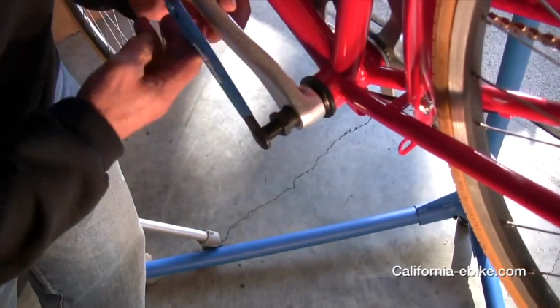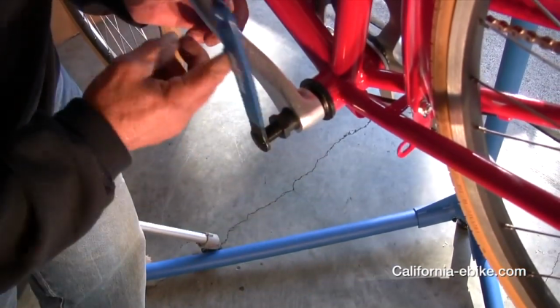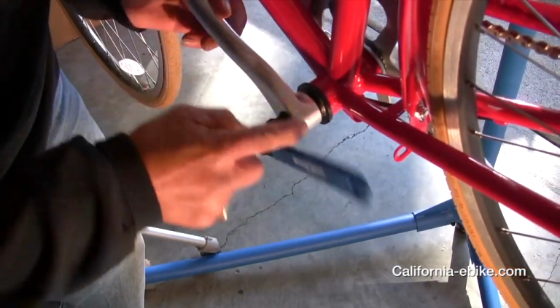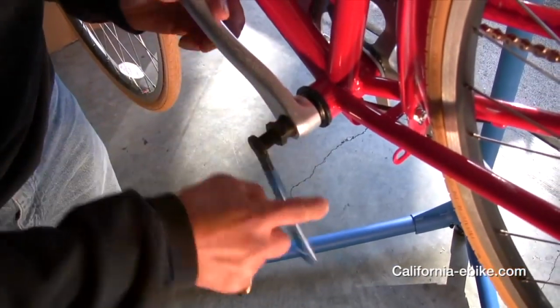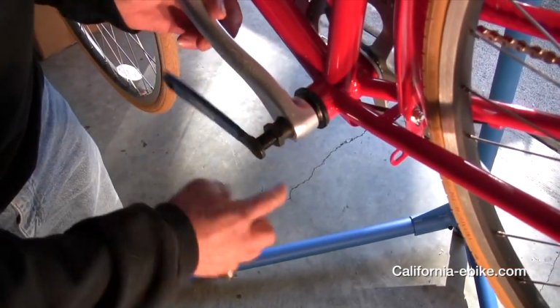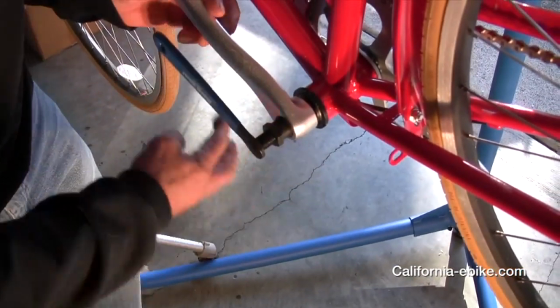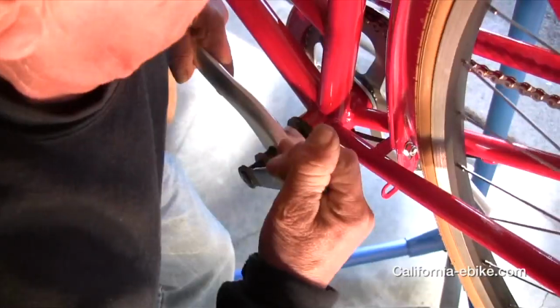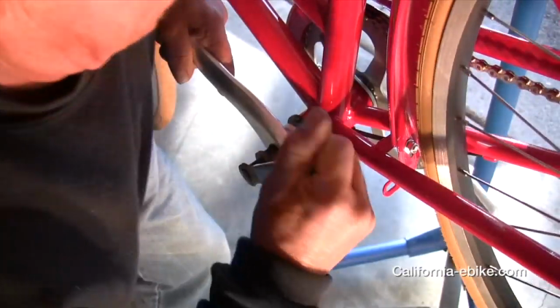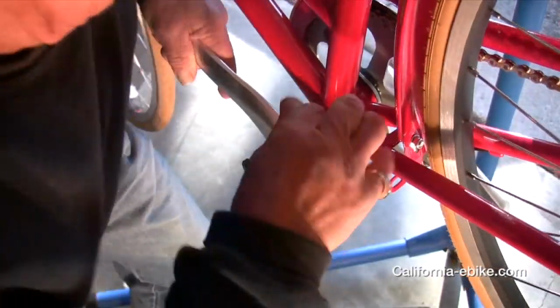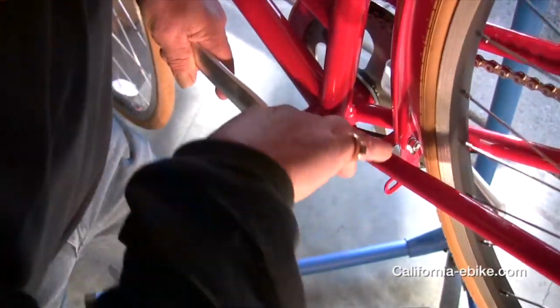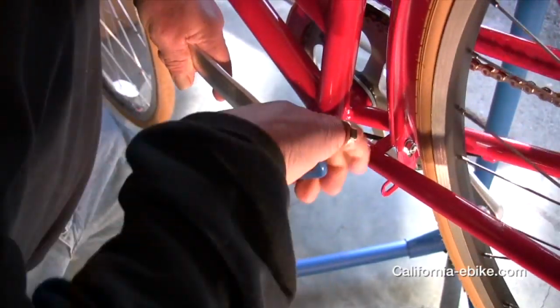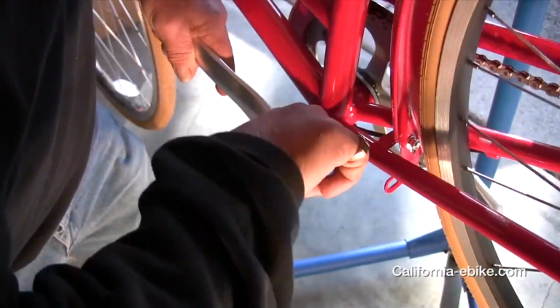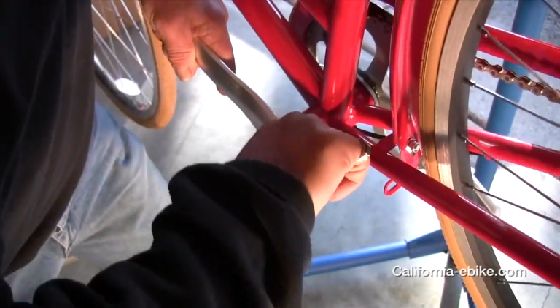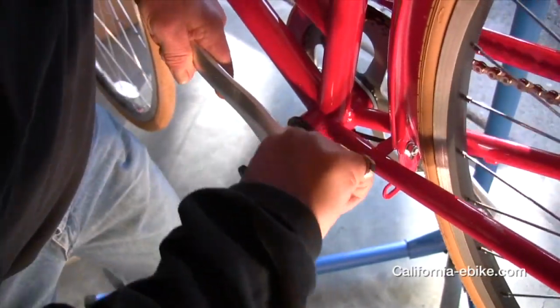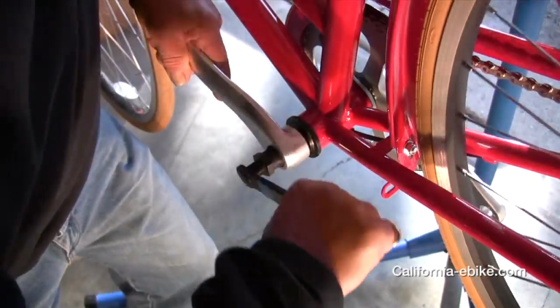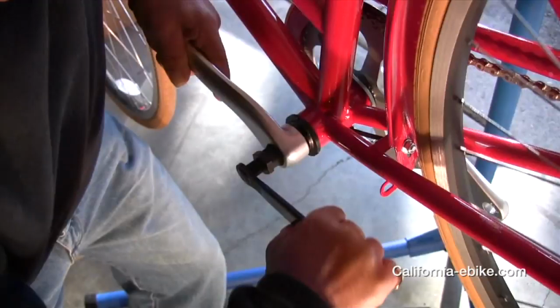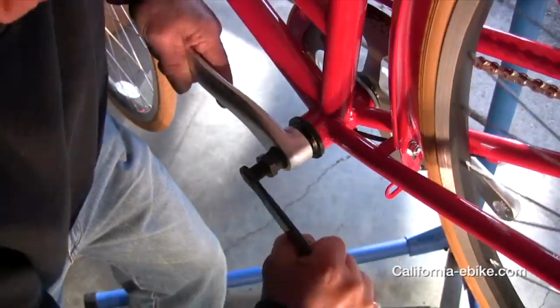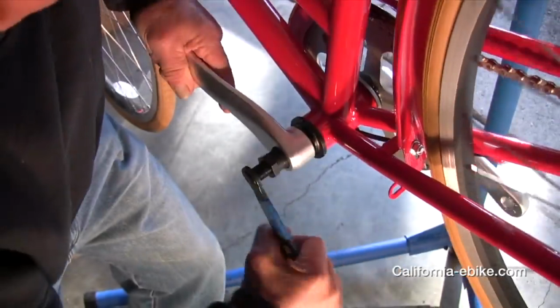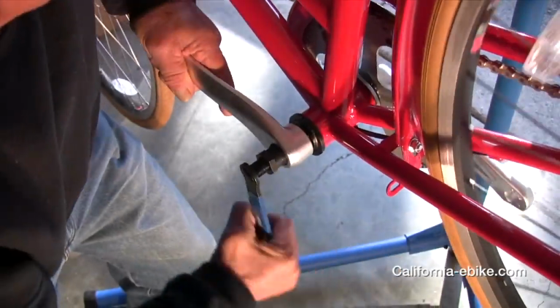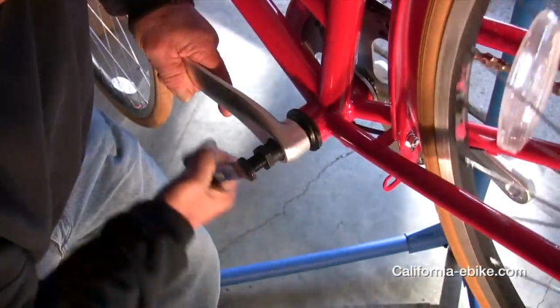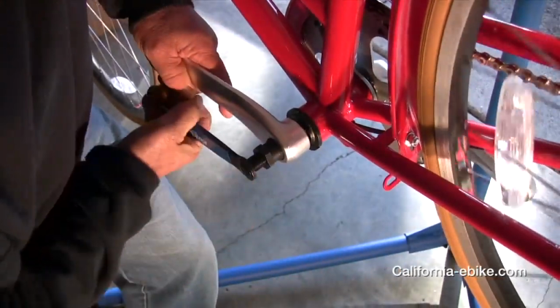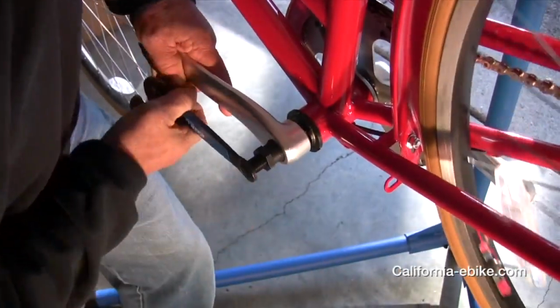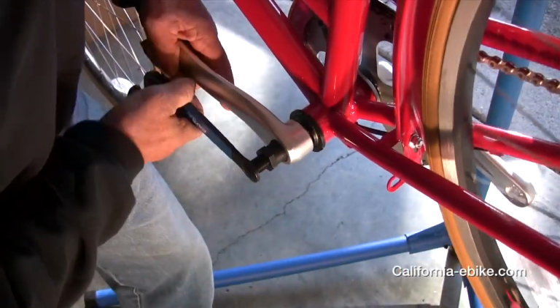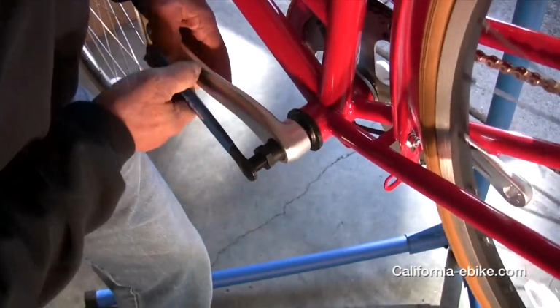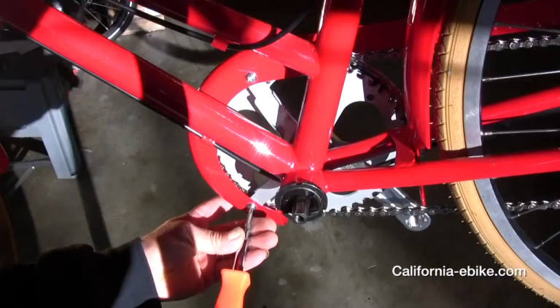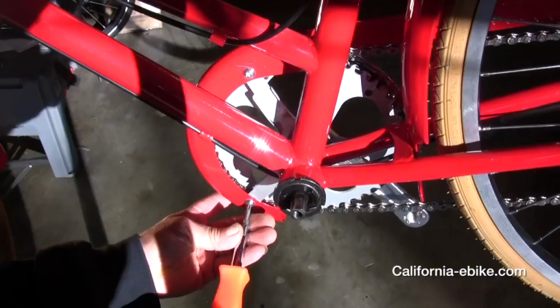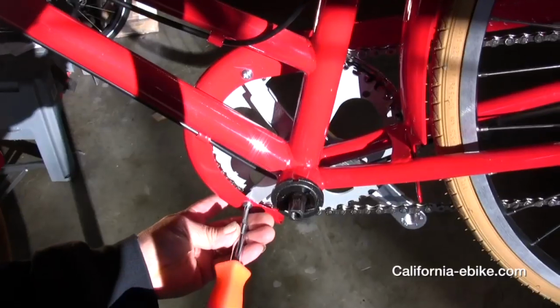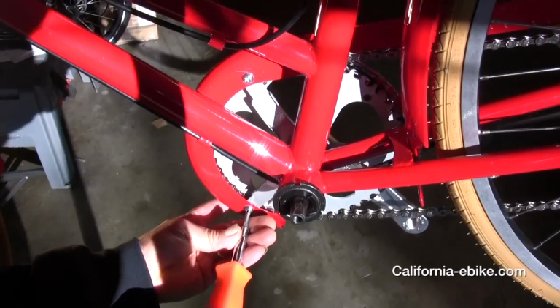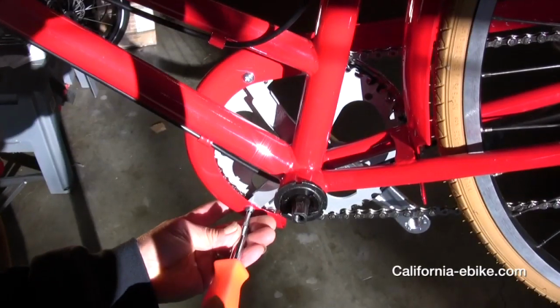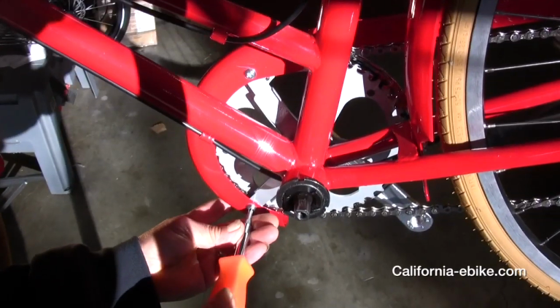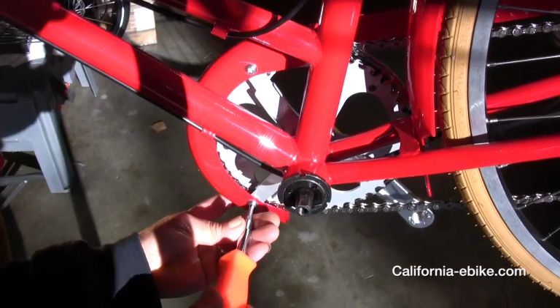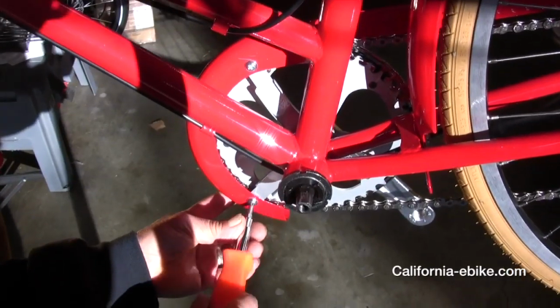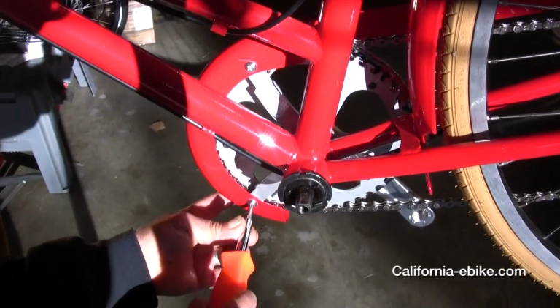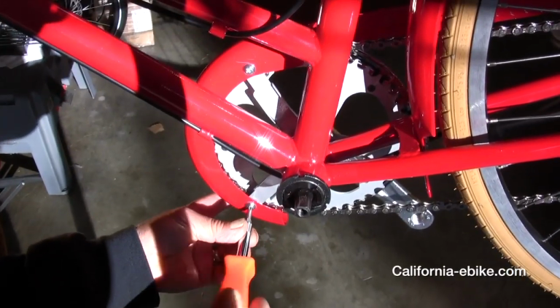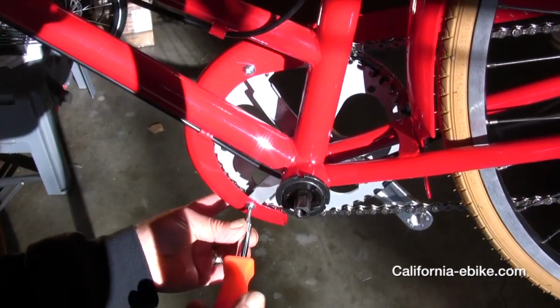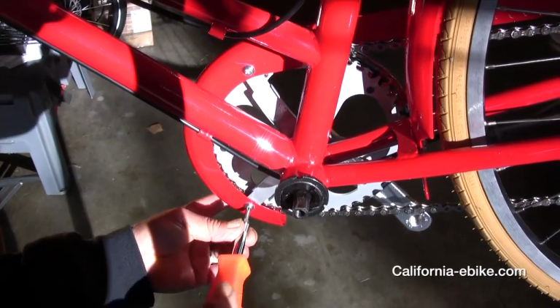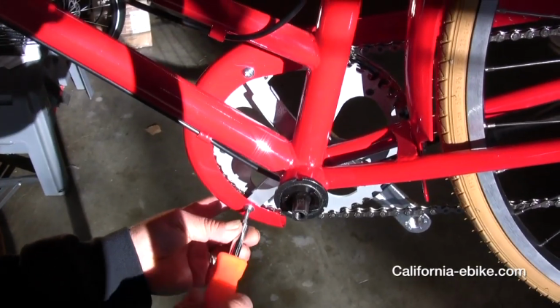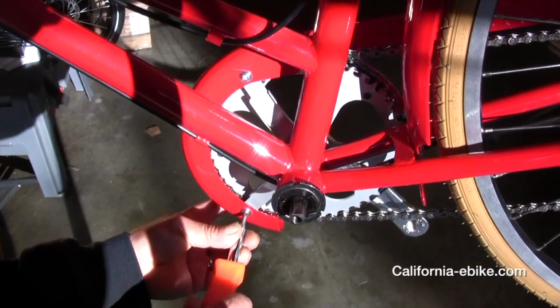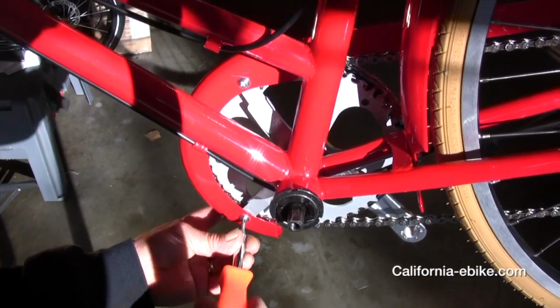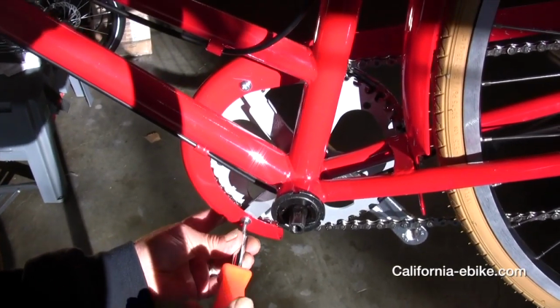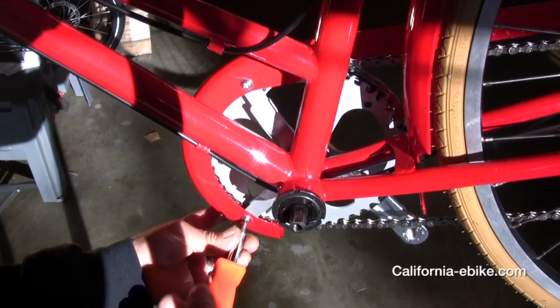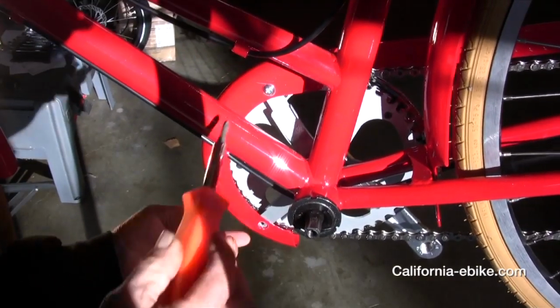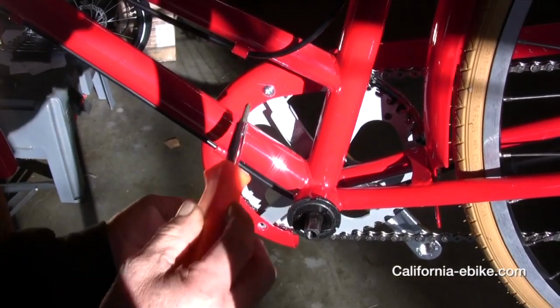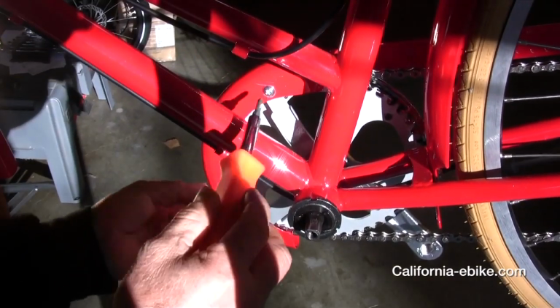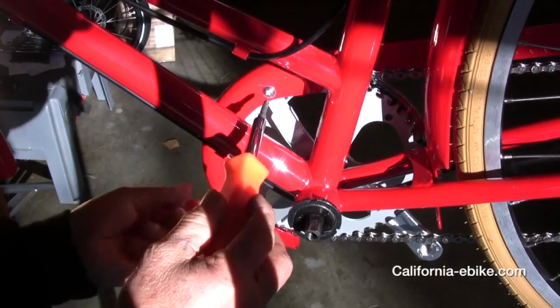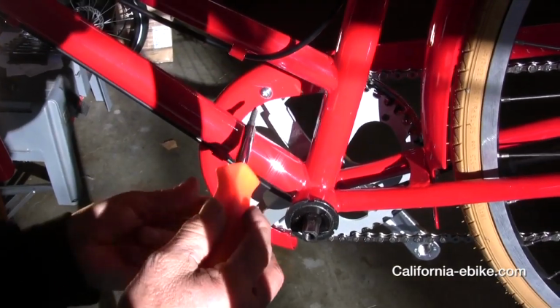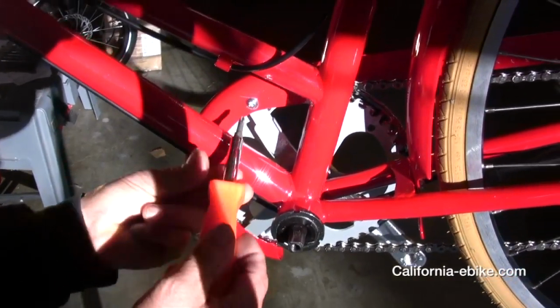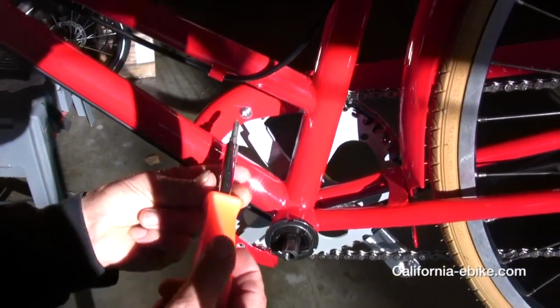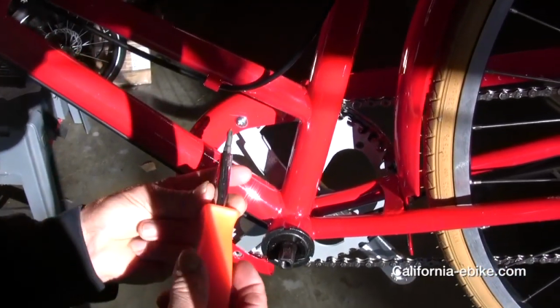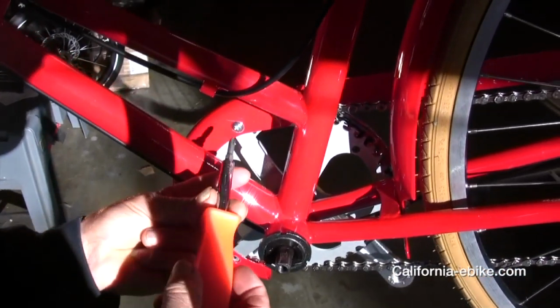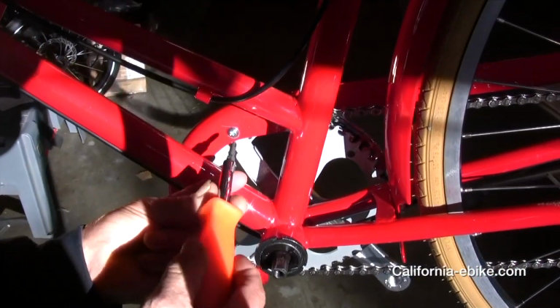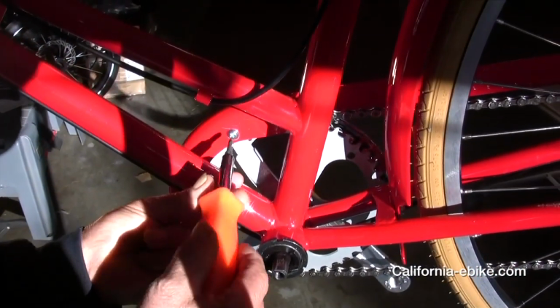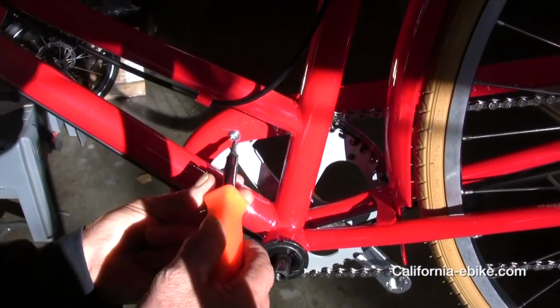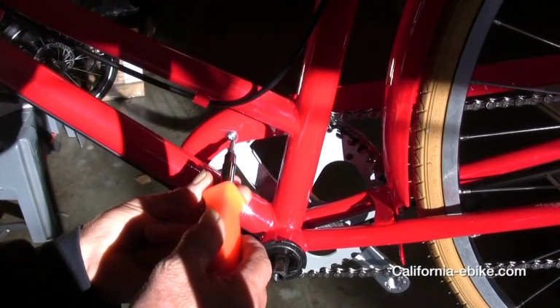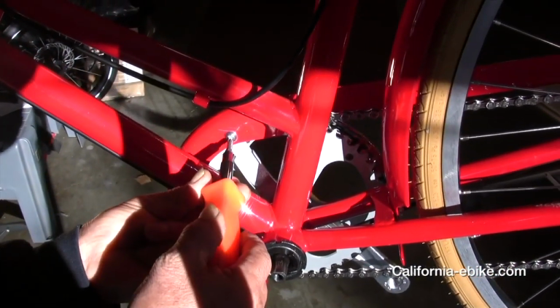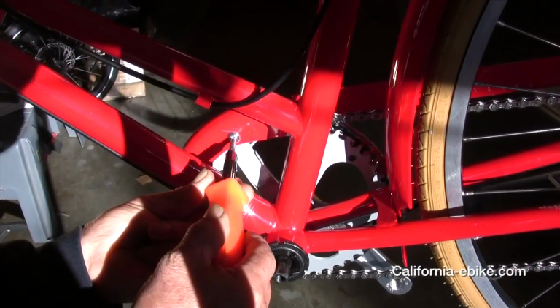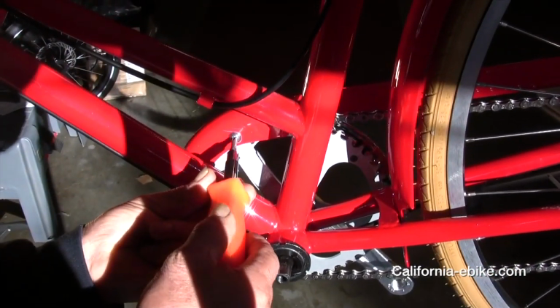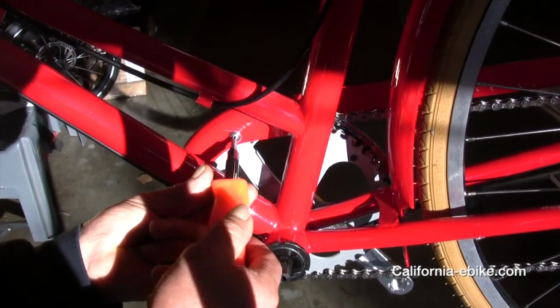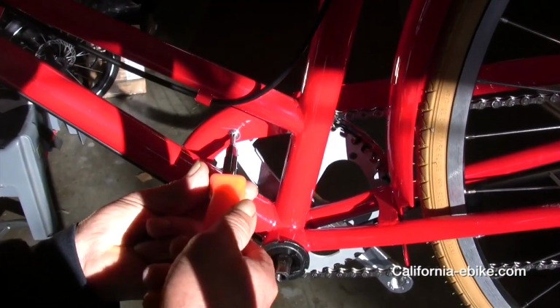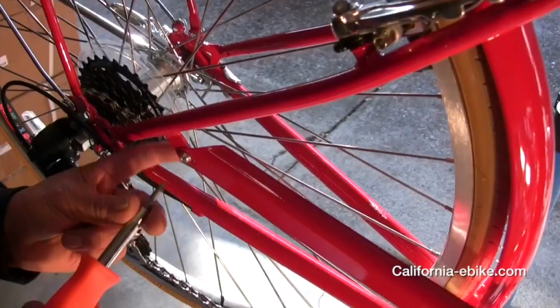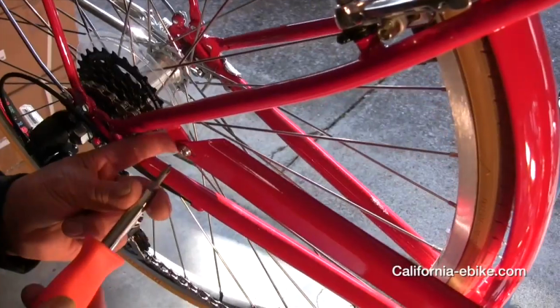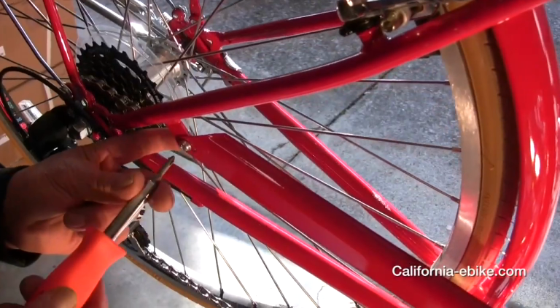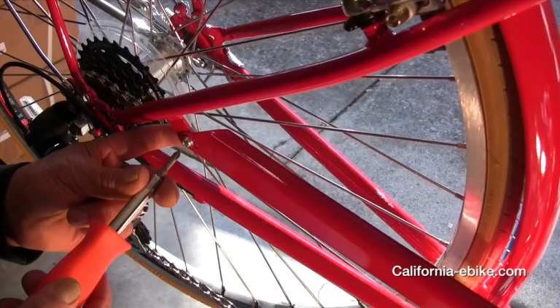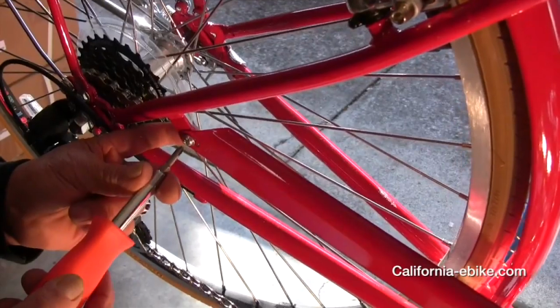First, remove the left crank arm. You will need a universal crank arm remover tool to complete this task.